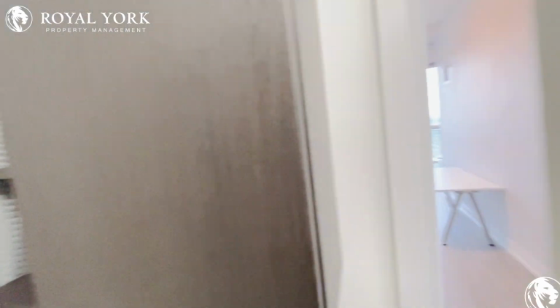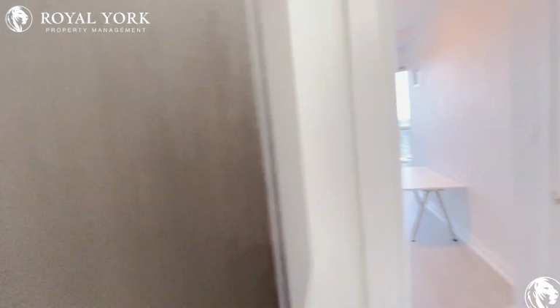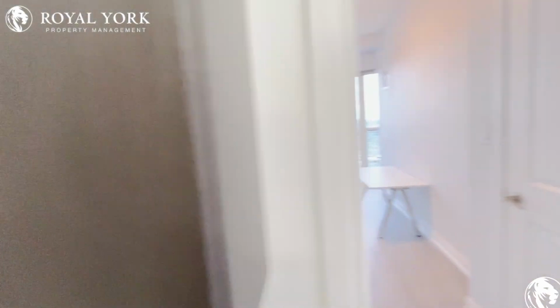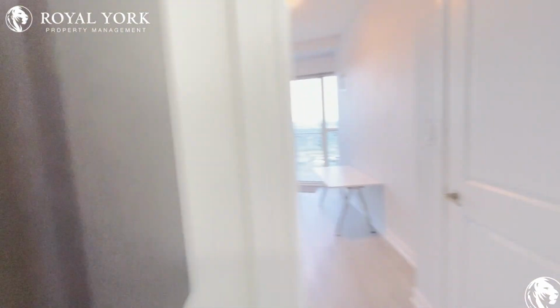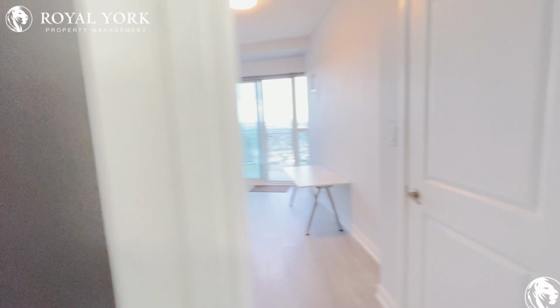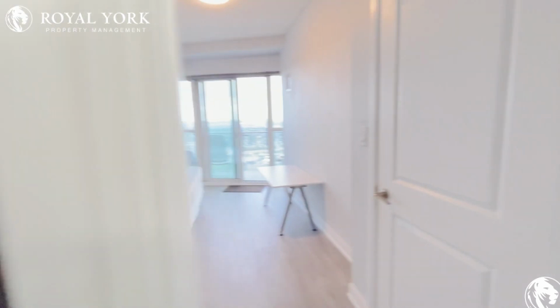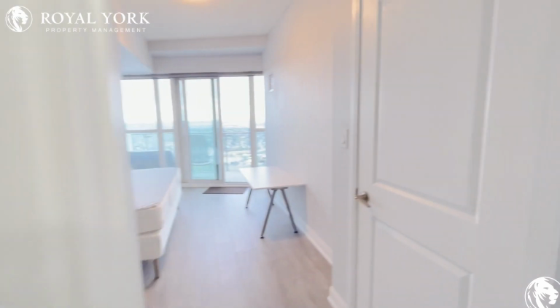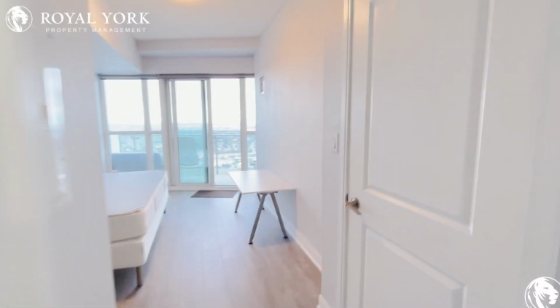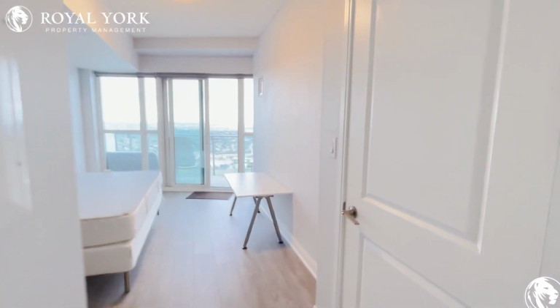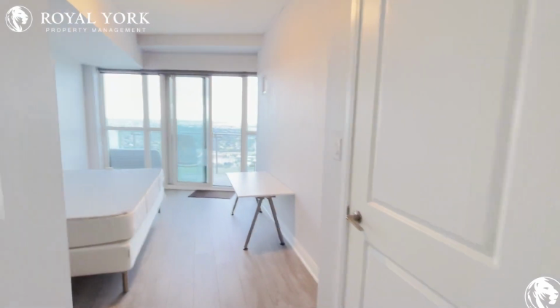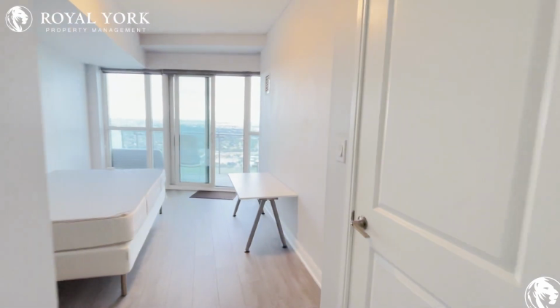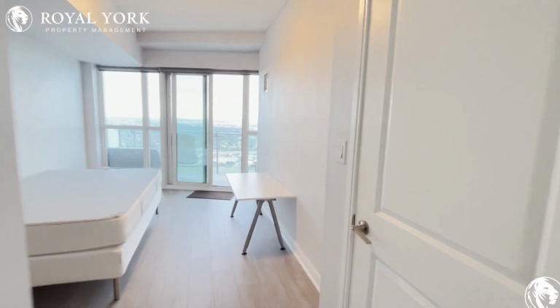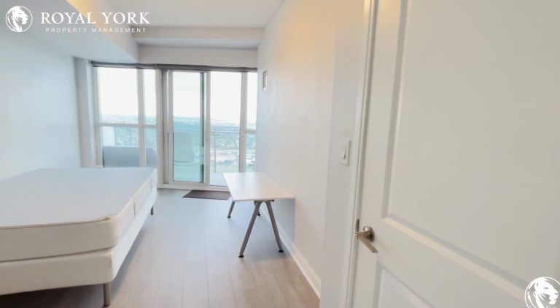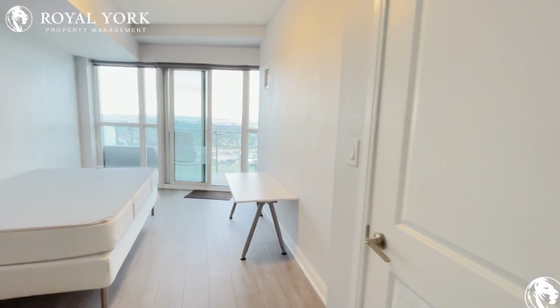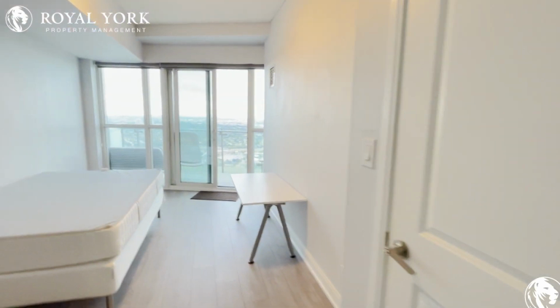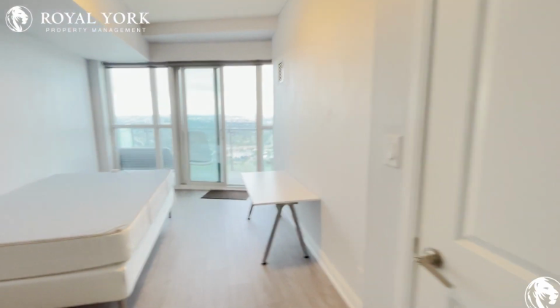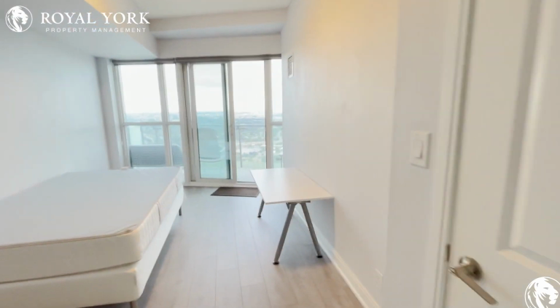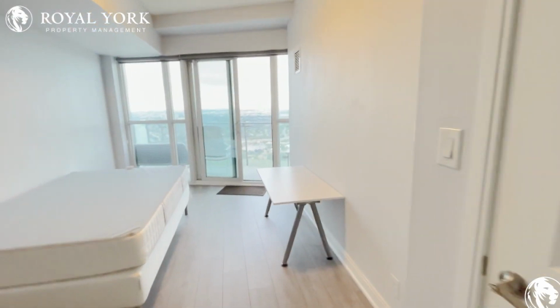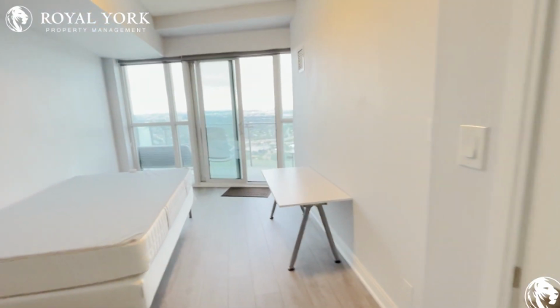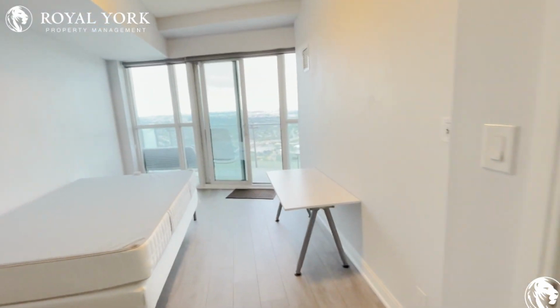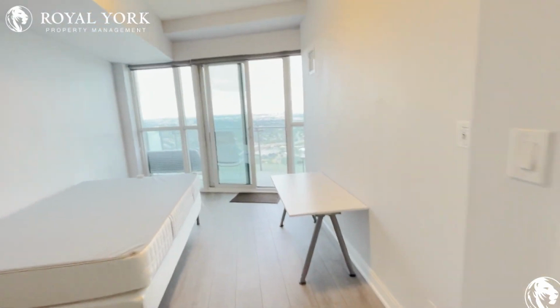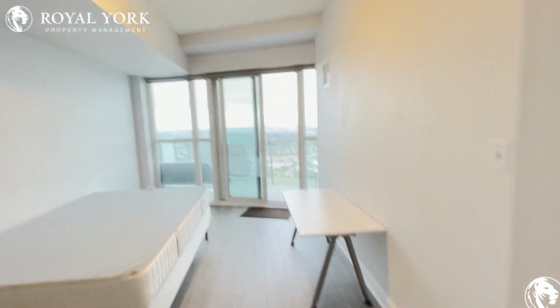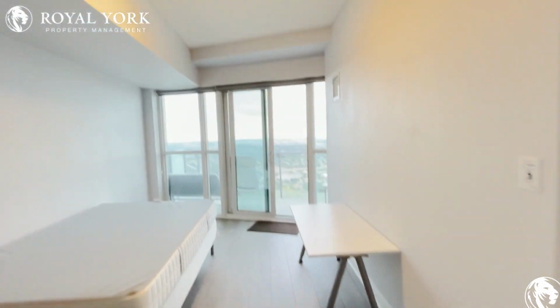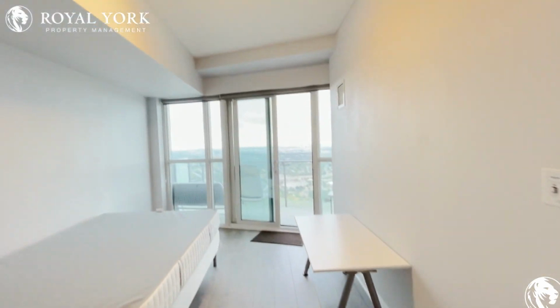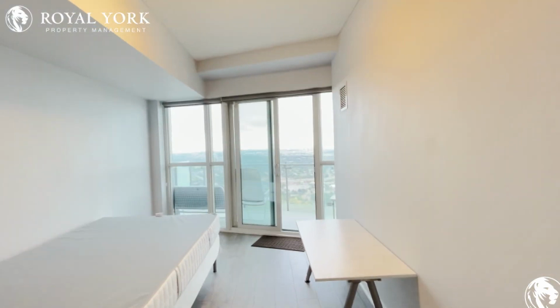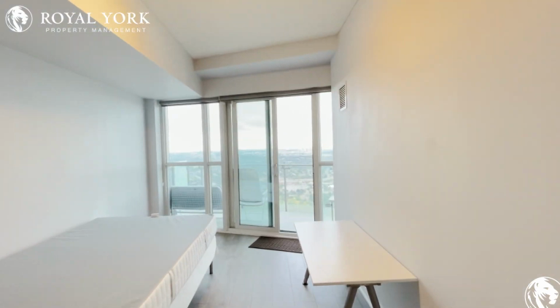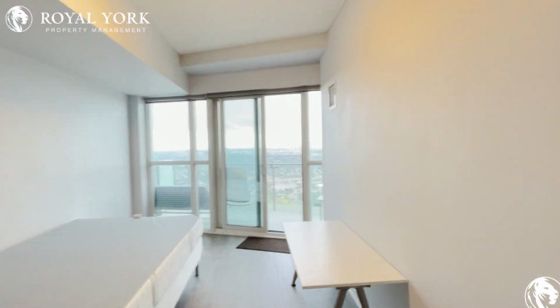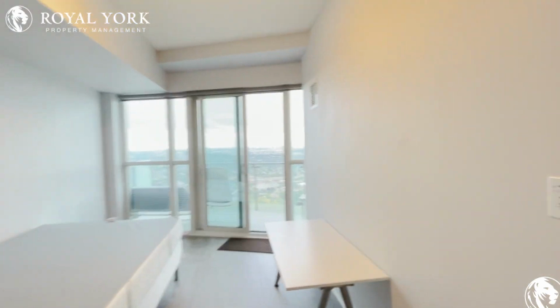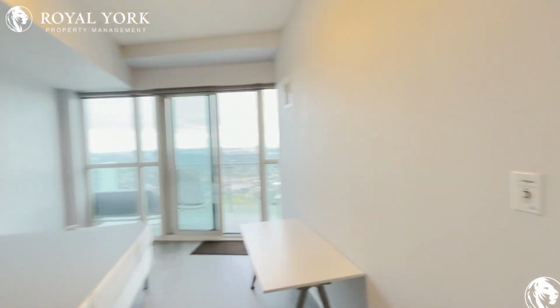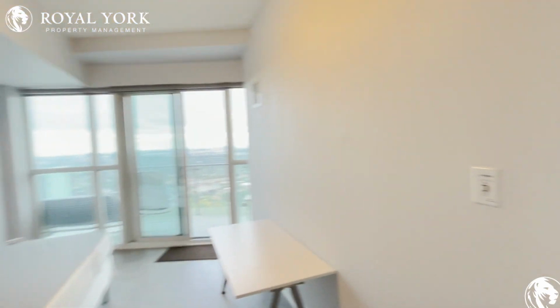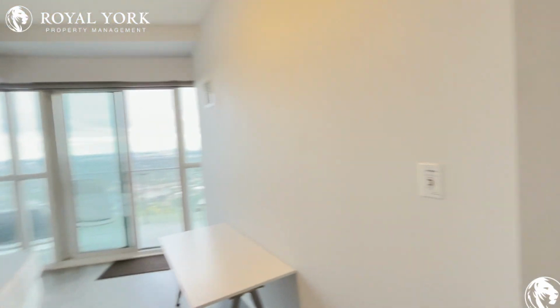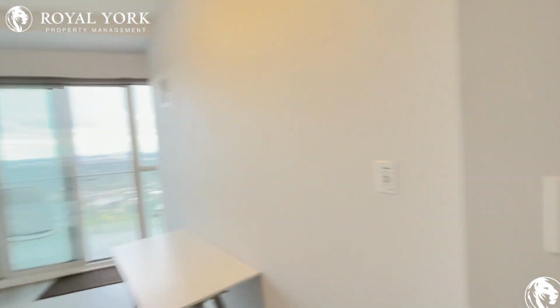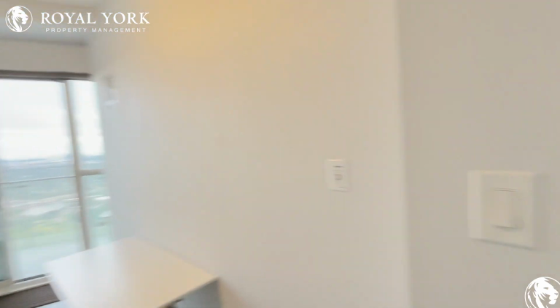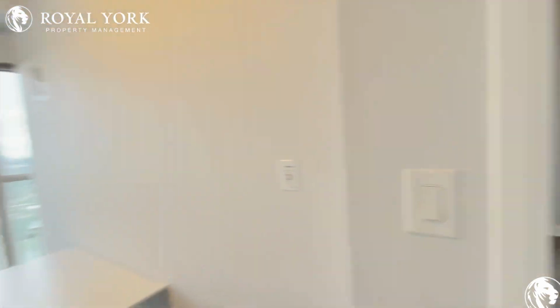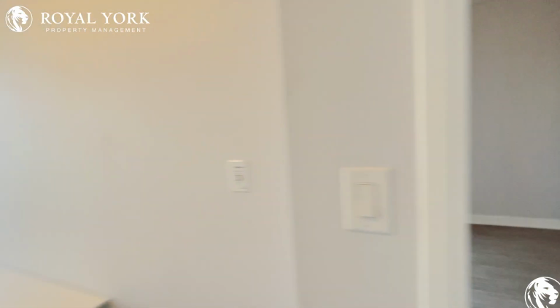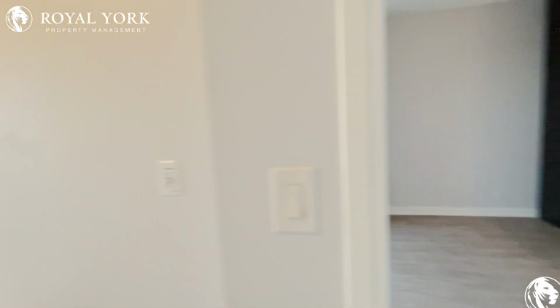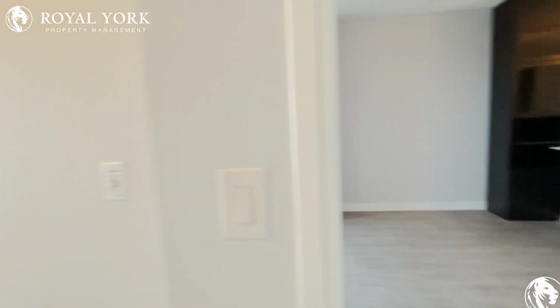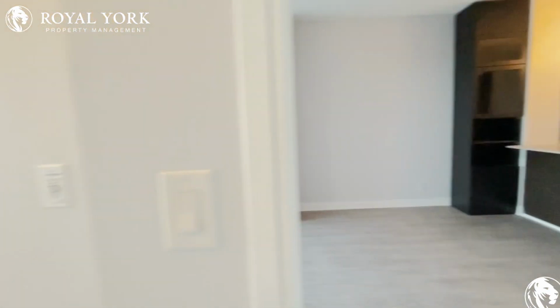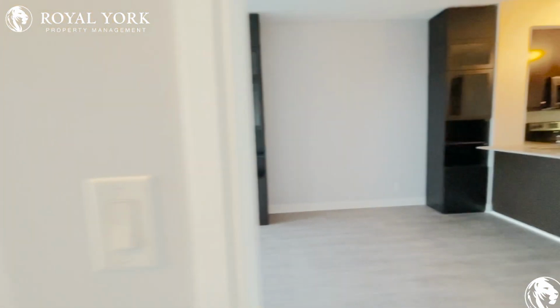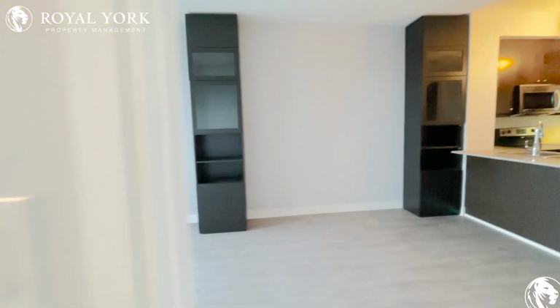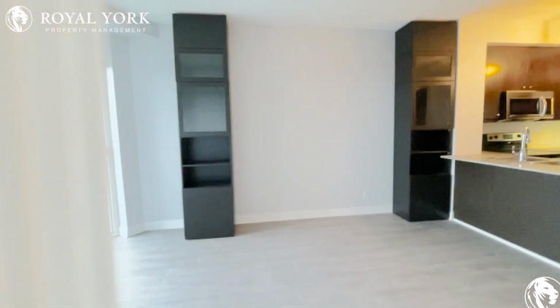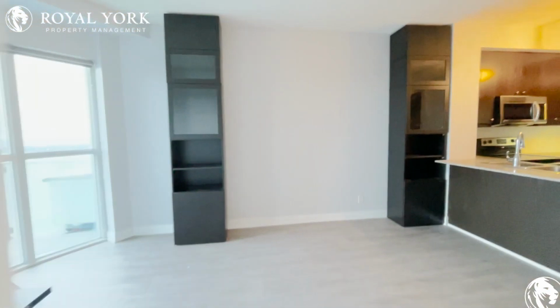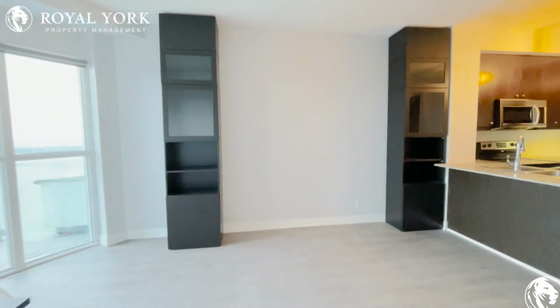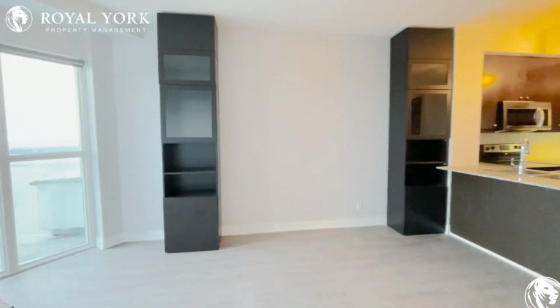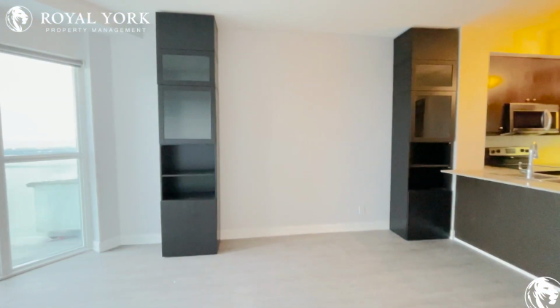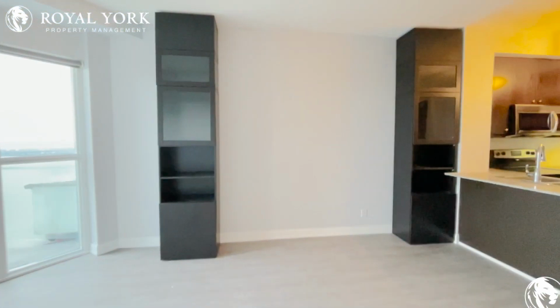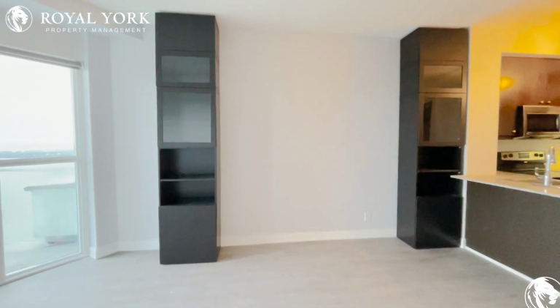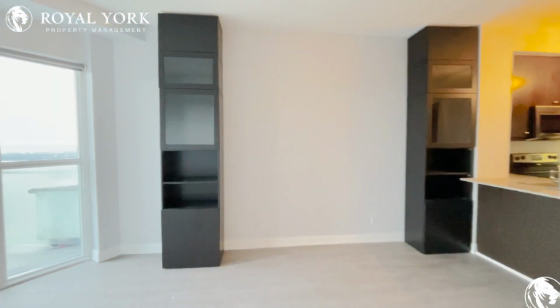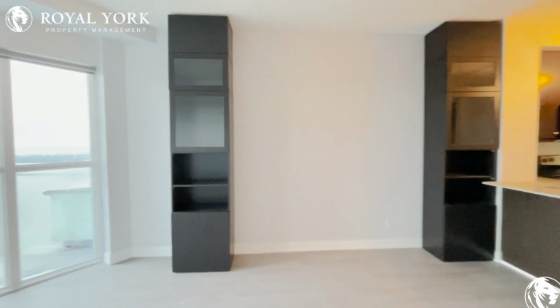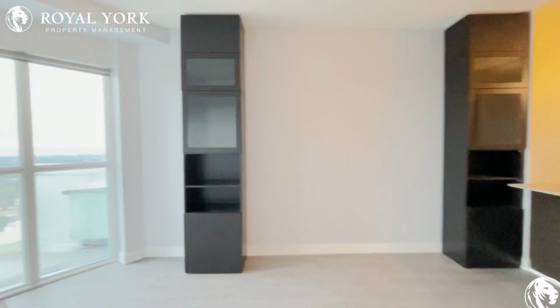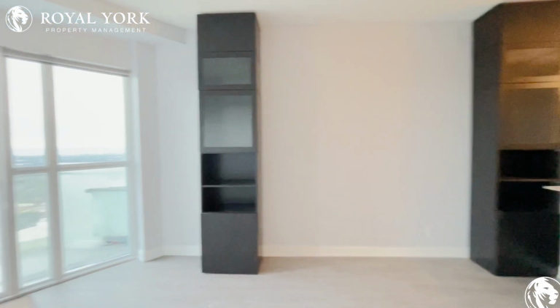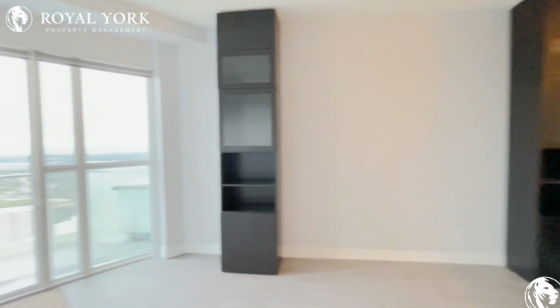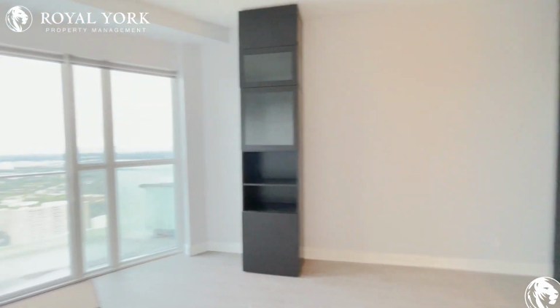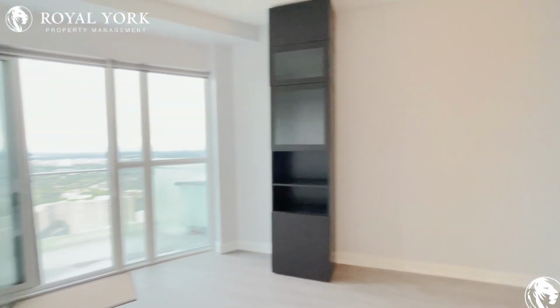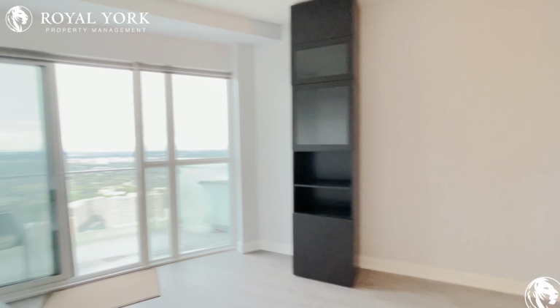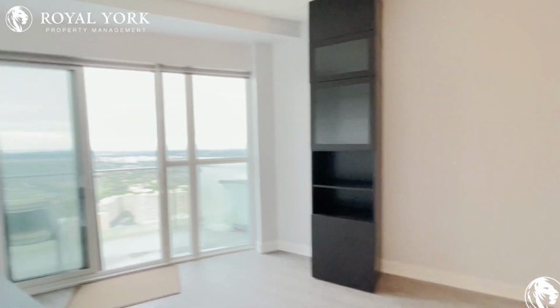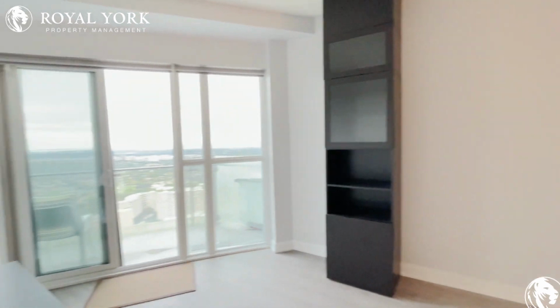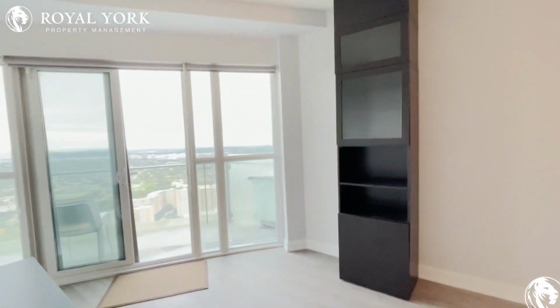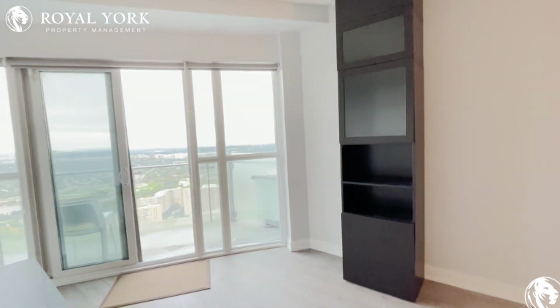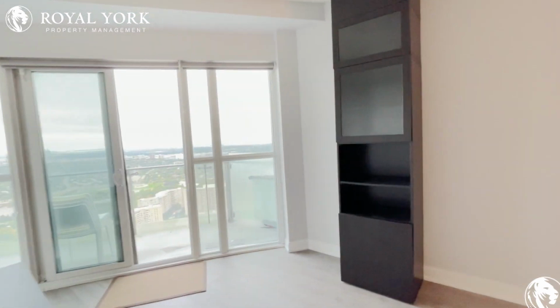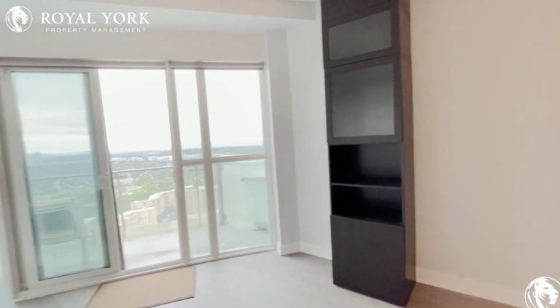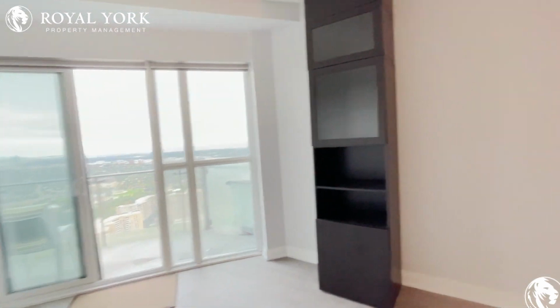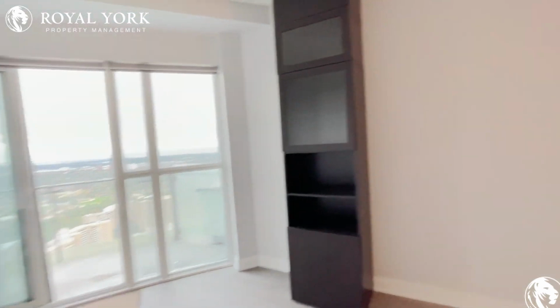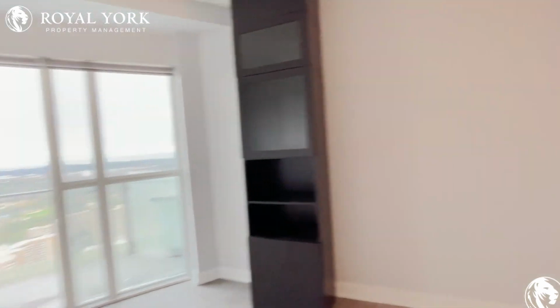If you'd like to learn more information about this property, please contact Royal York Property Management 24 hours a day, seven days a week.